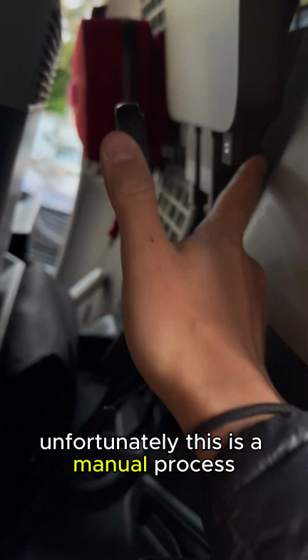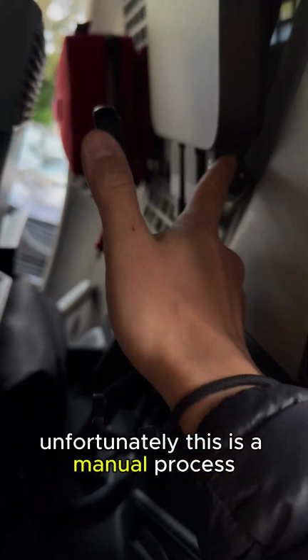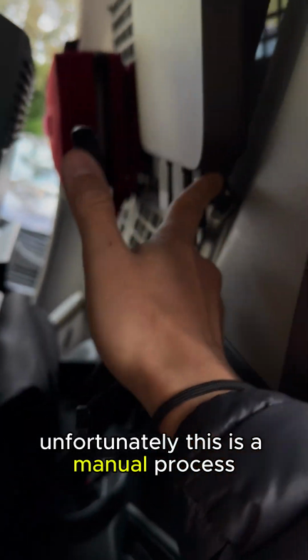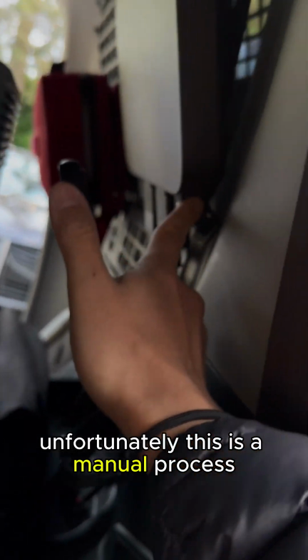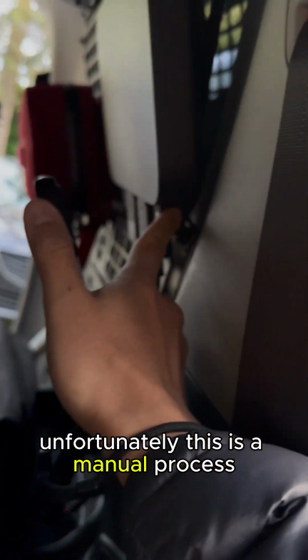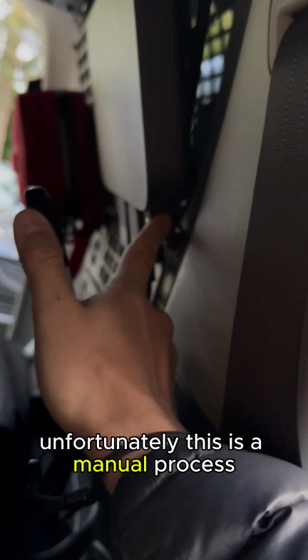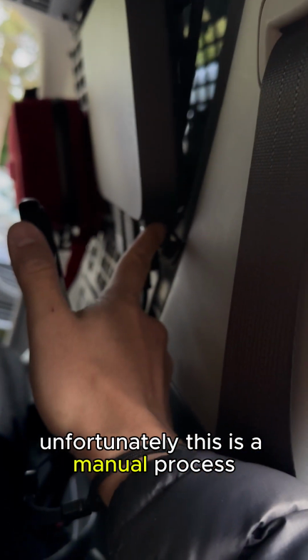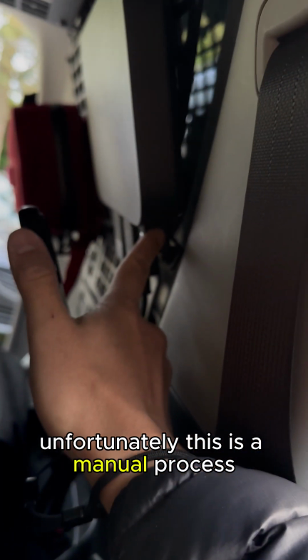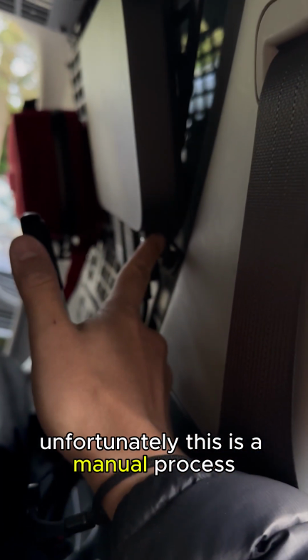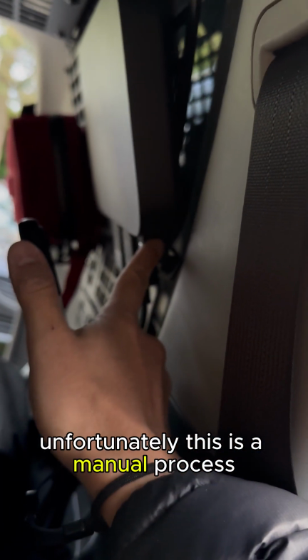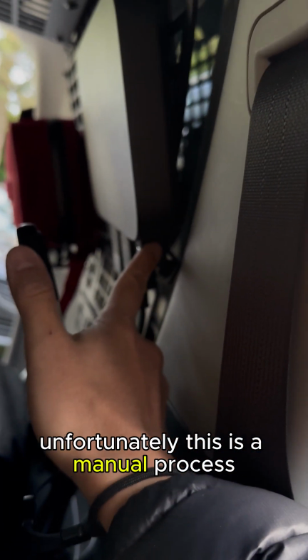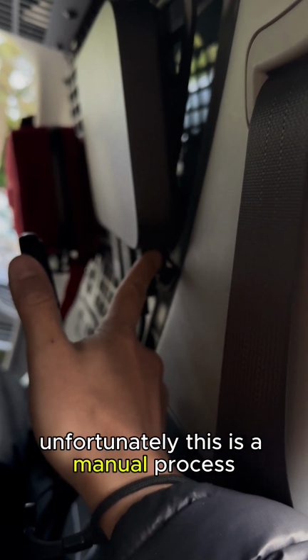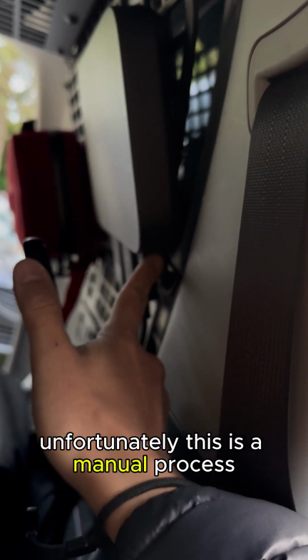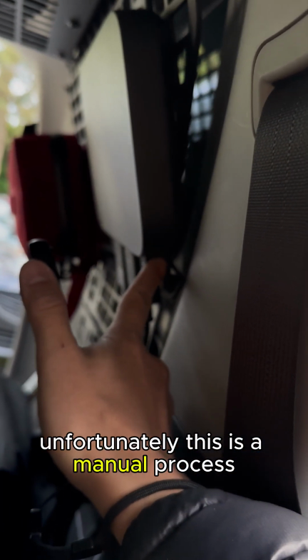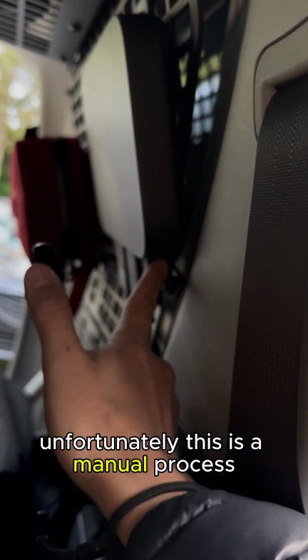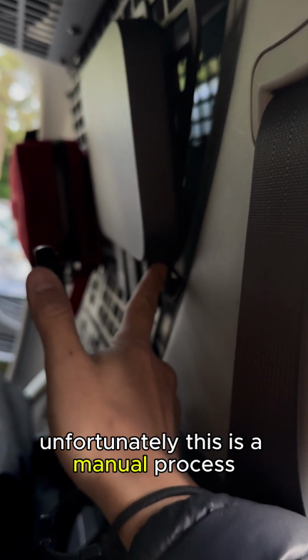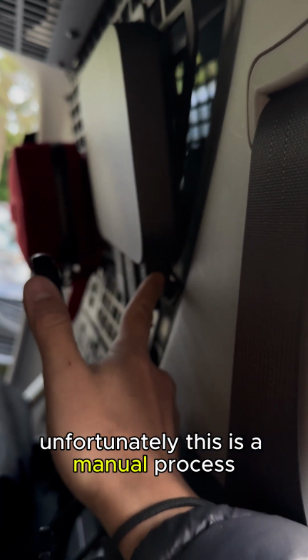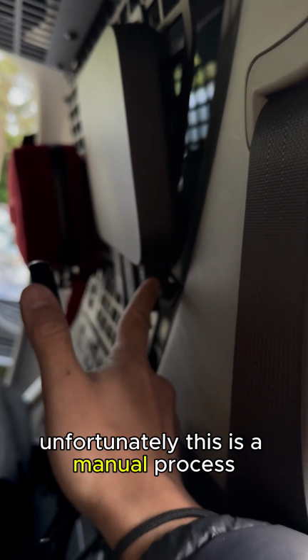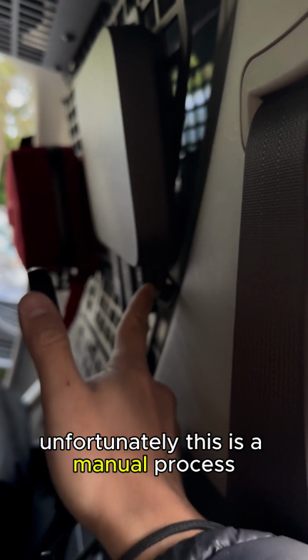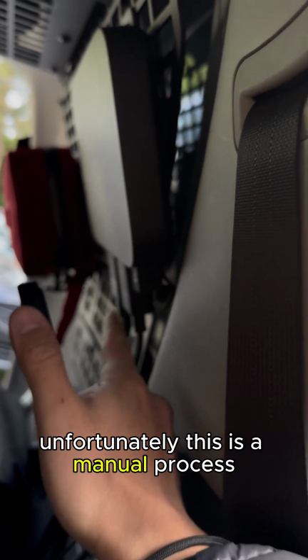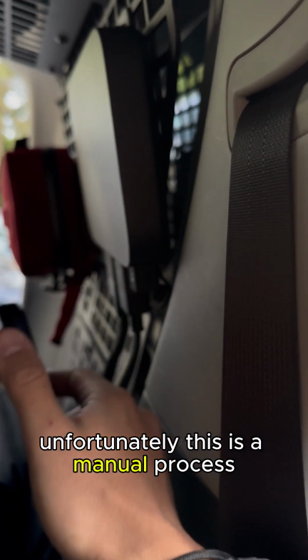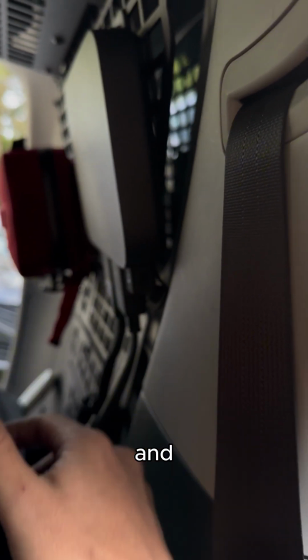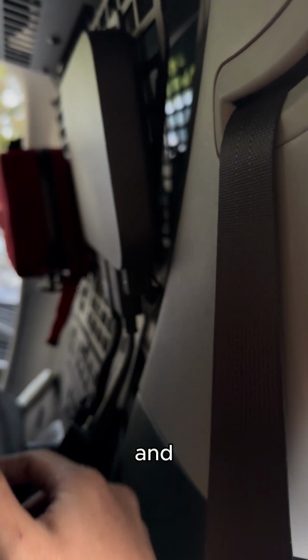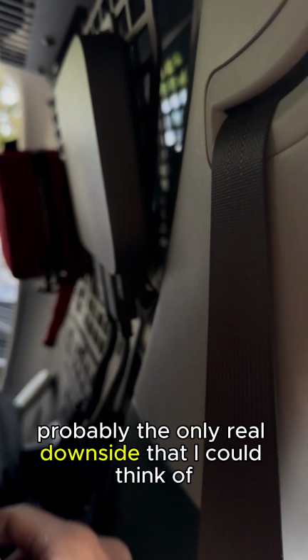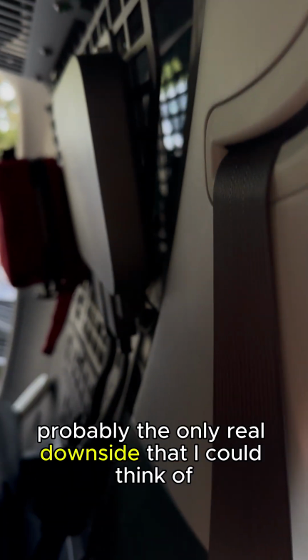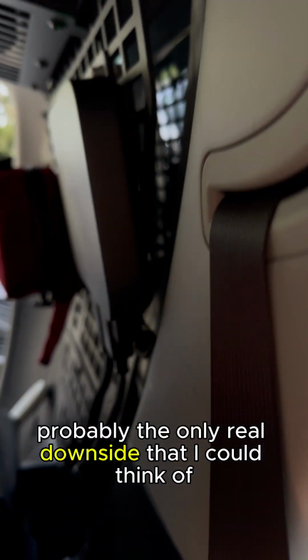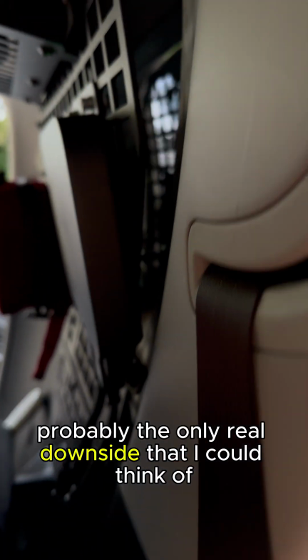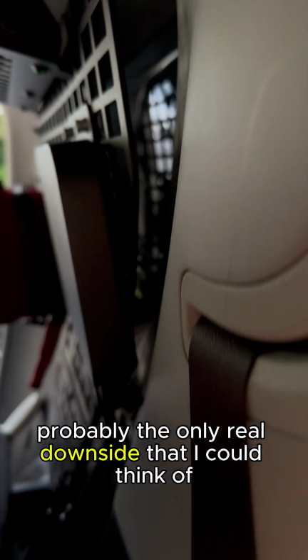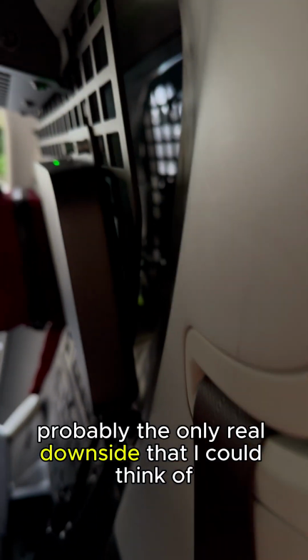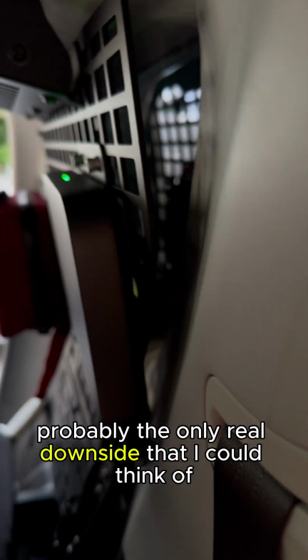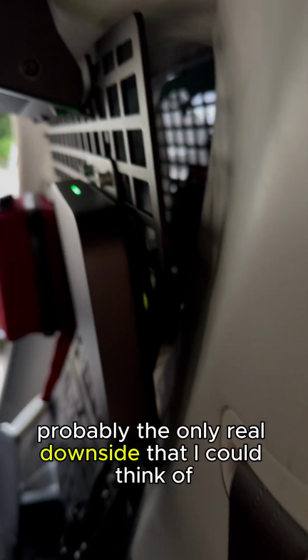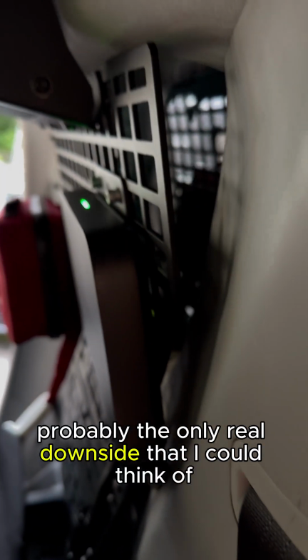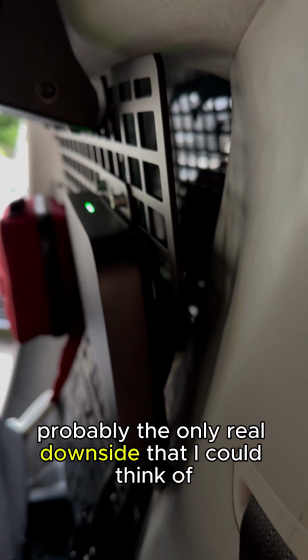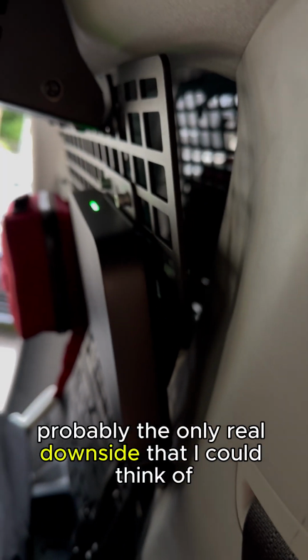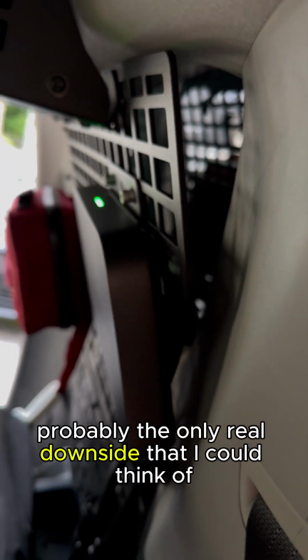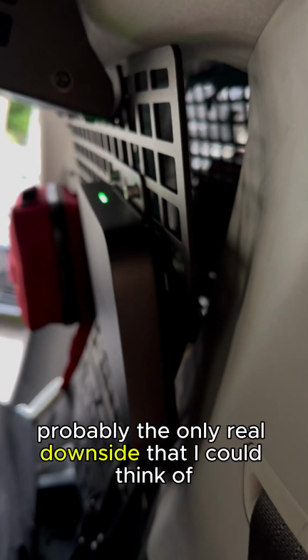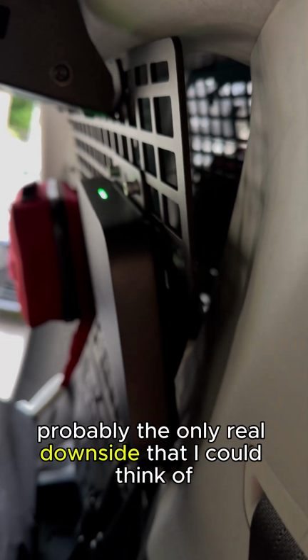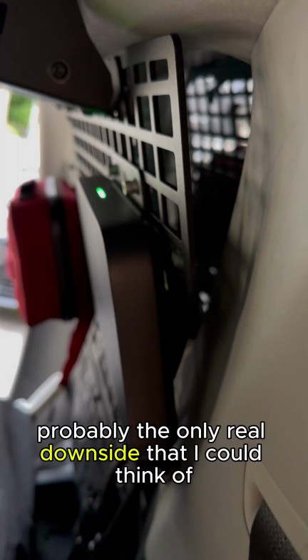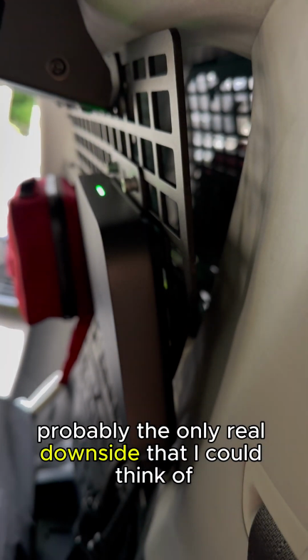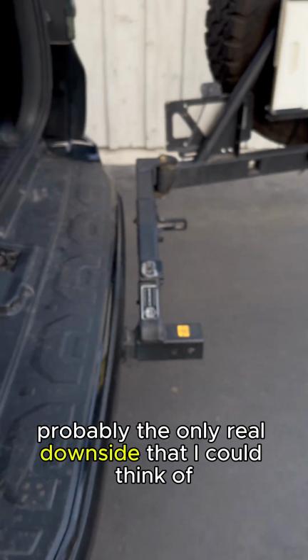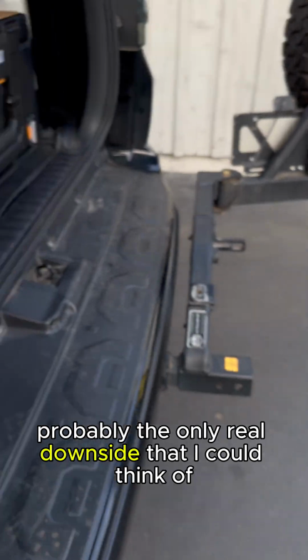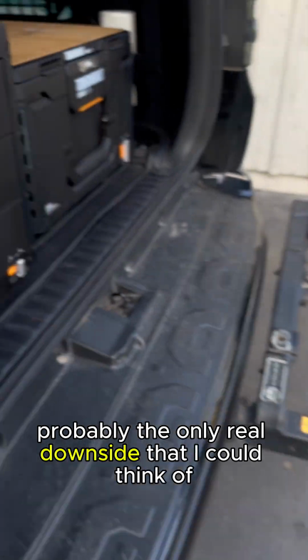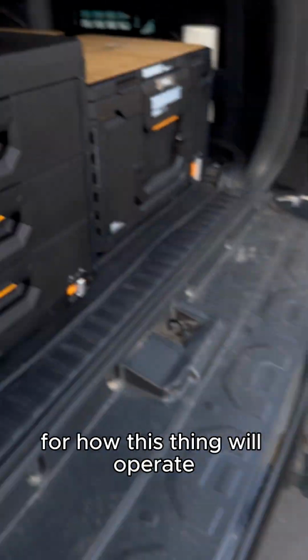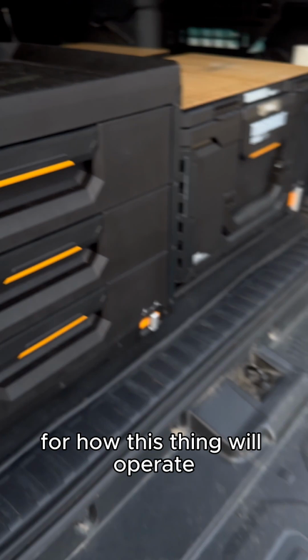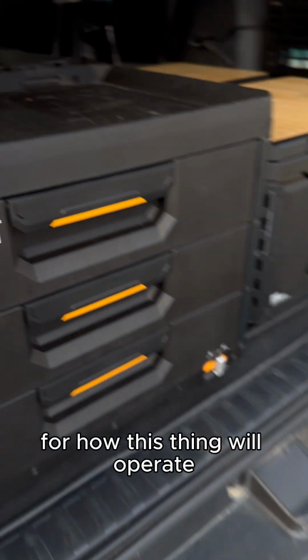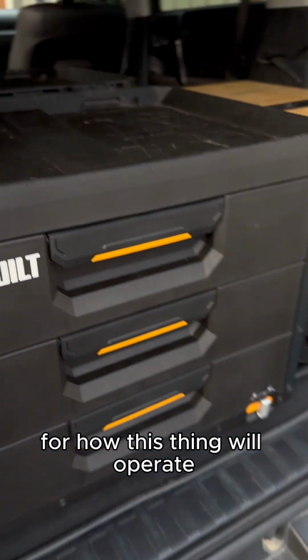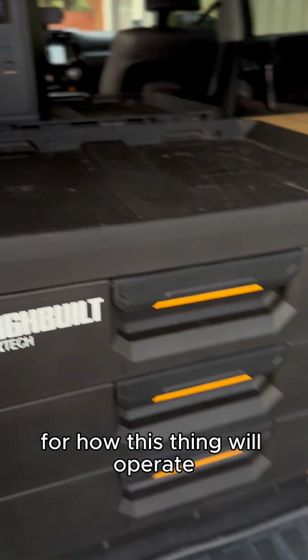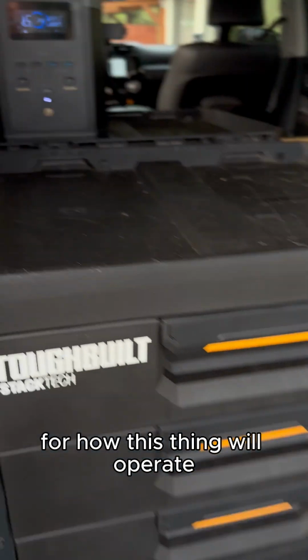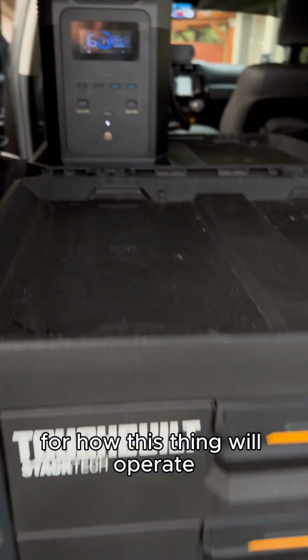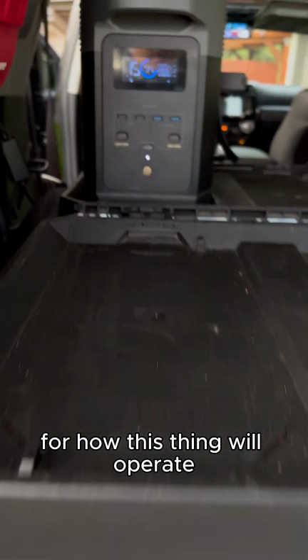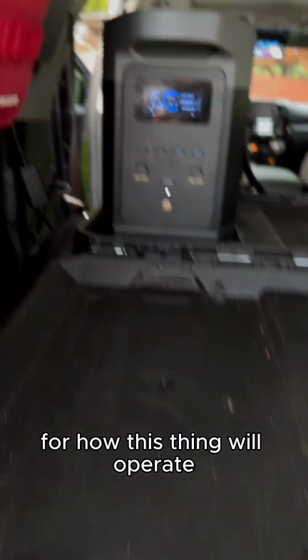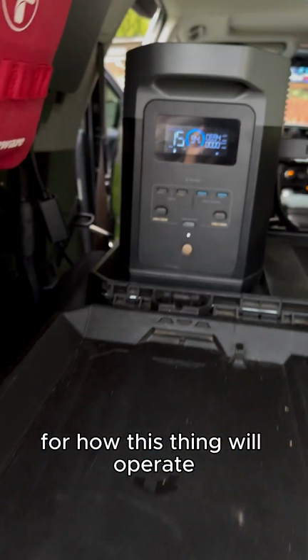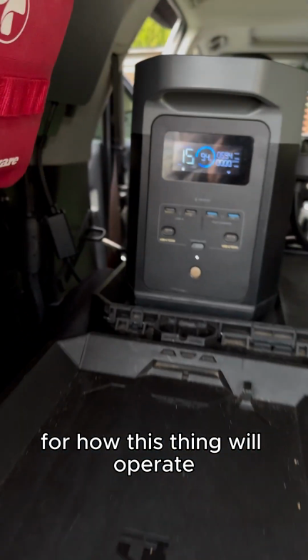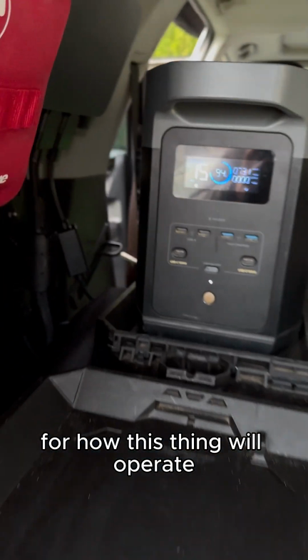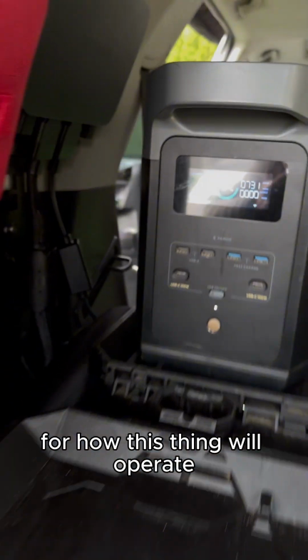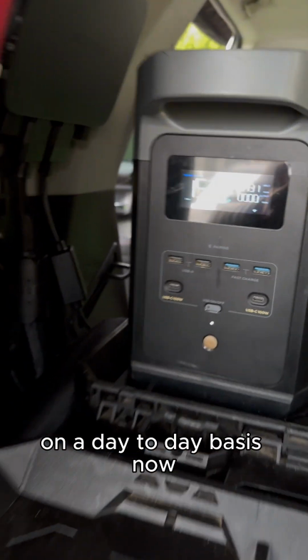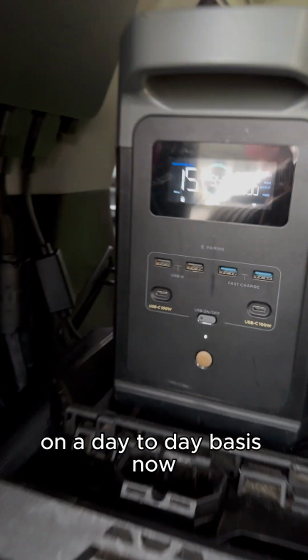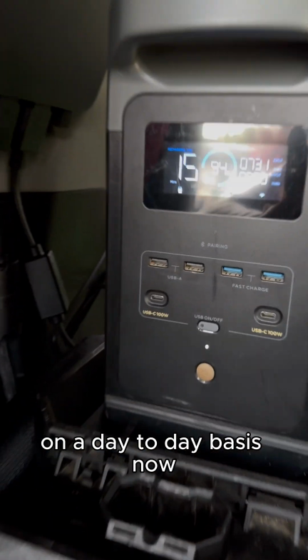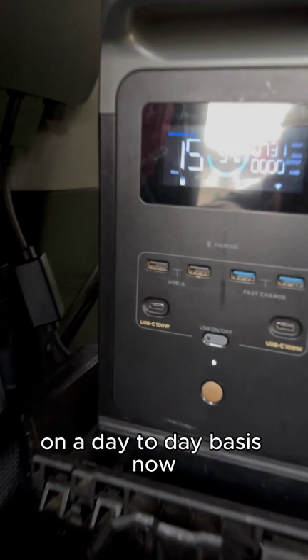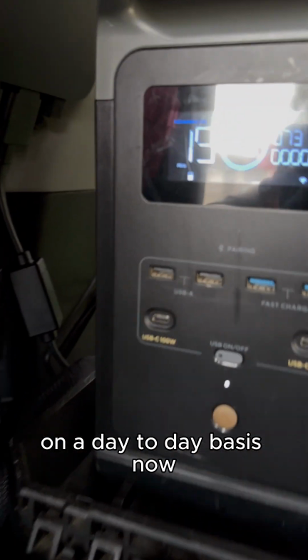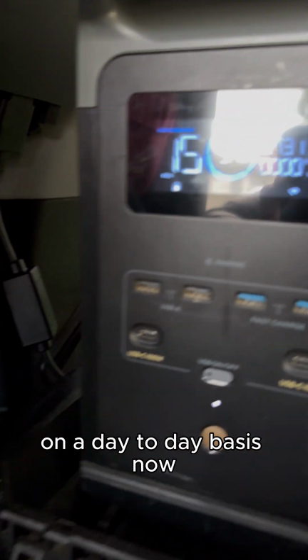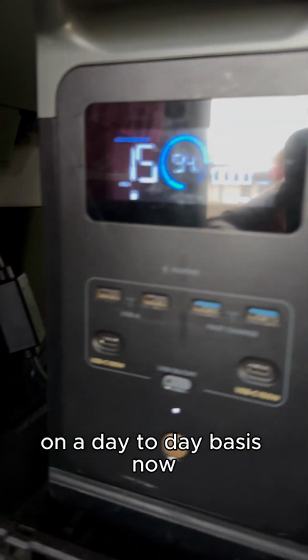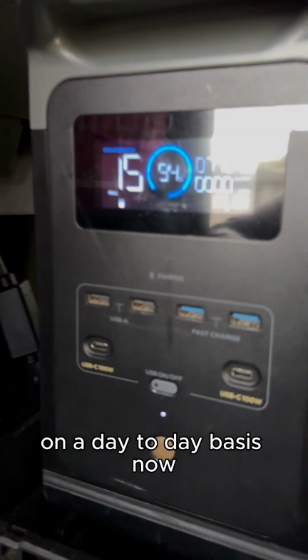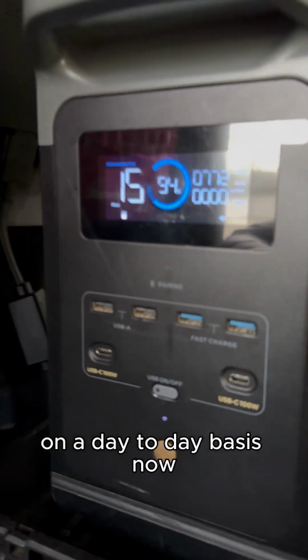Unfortunately this is a manual process and probably the only real downside I could think of for how this thing will operate on a day-to-day basis.